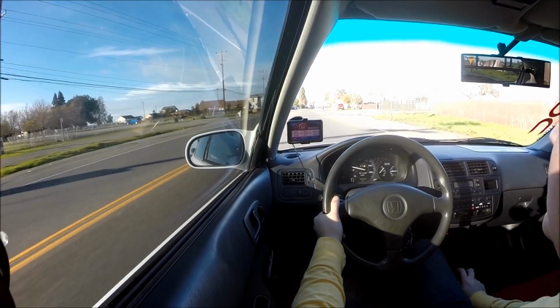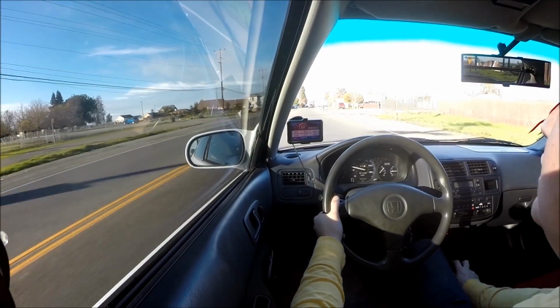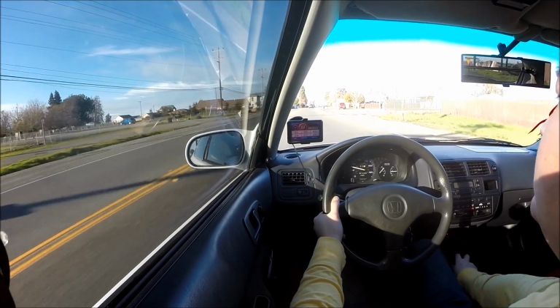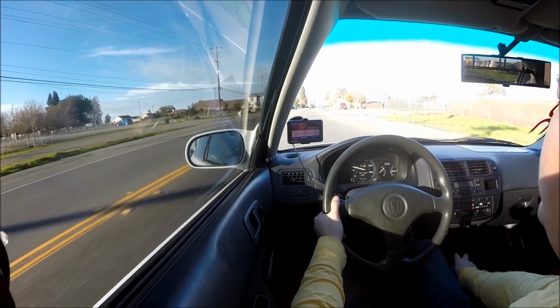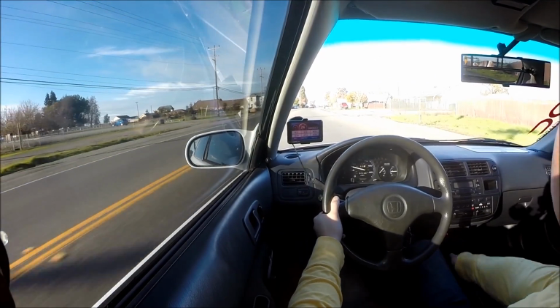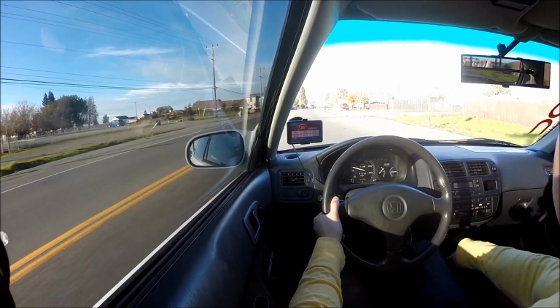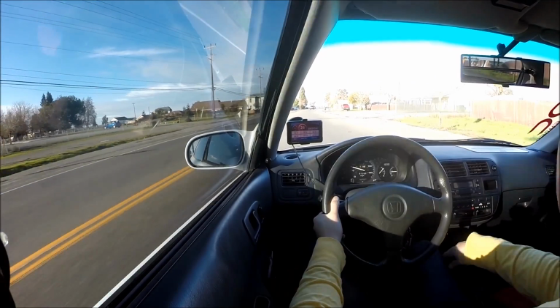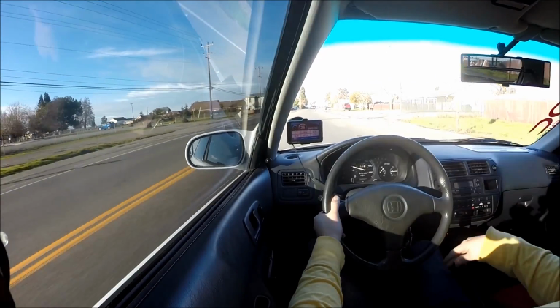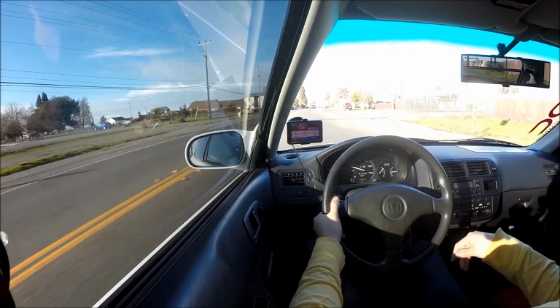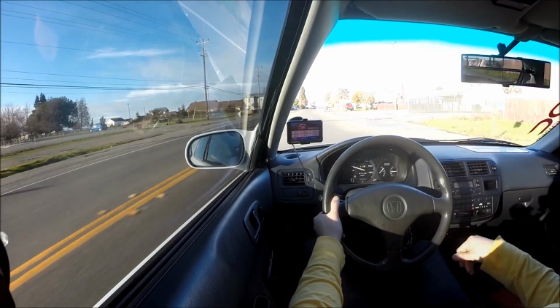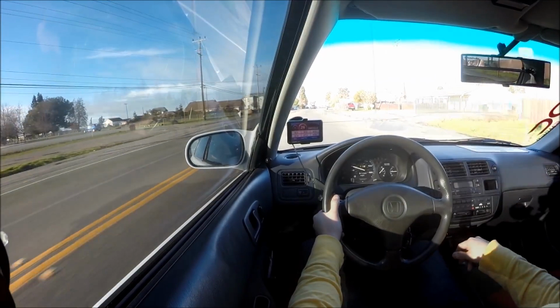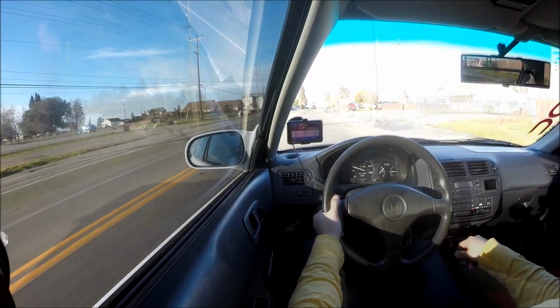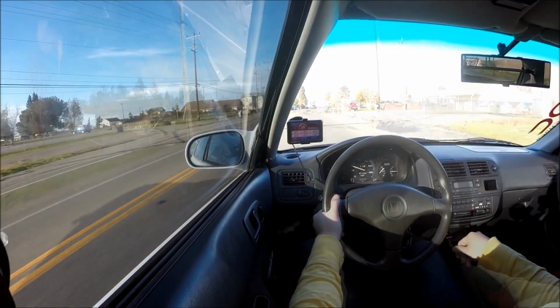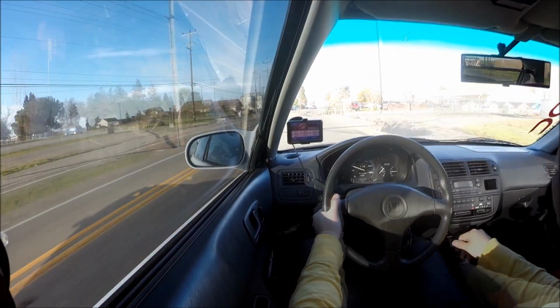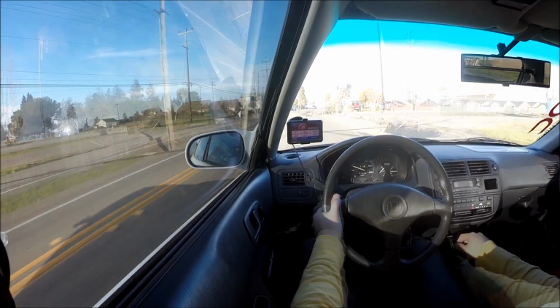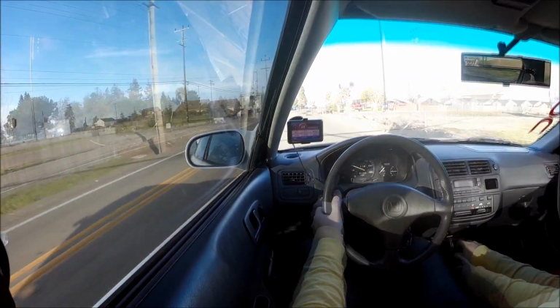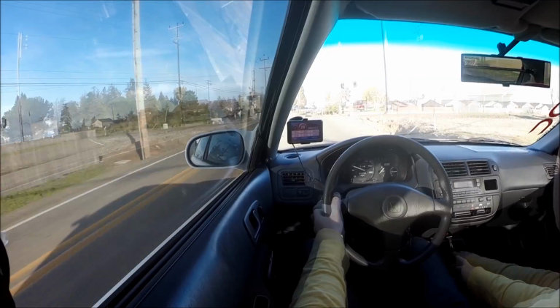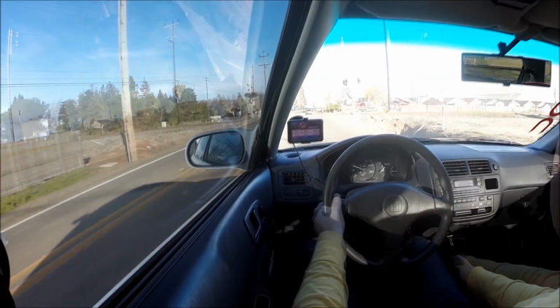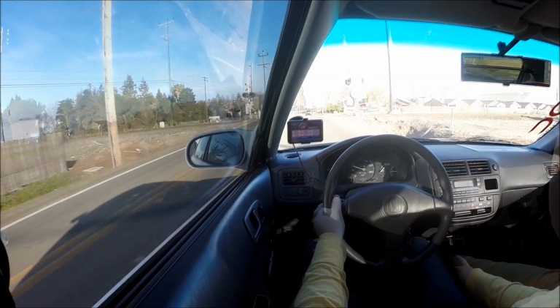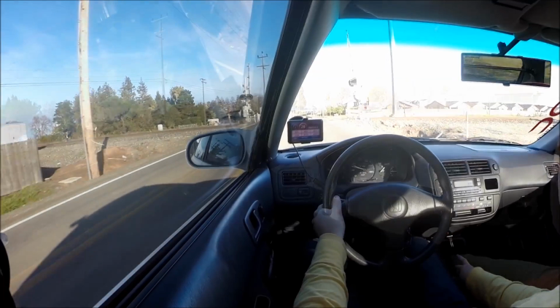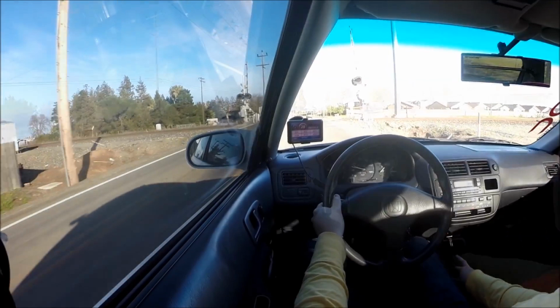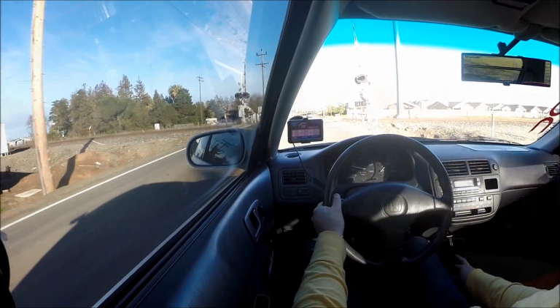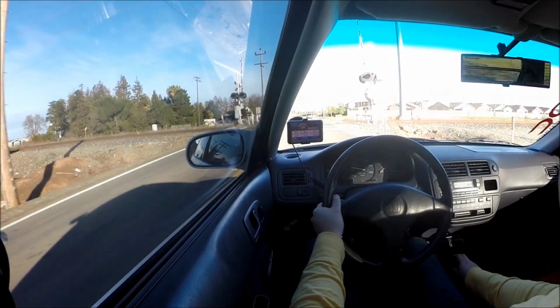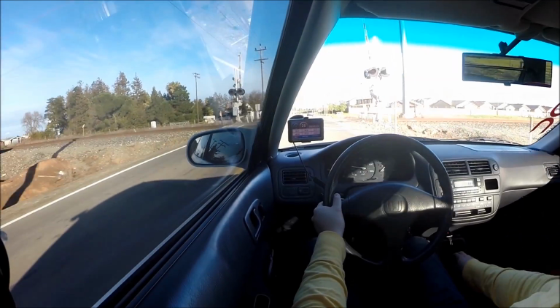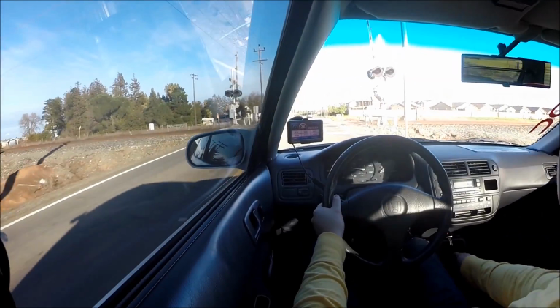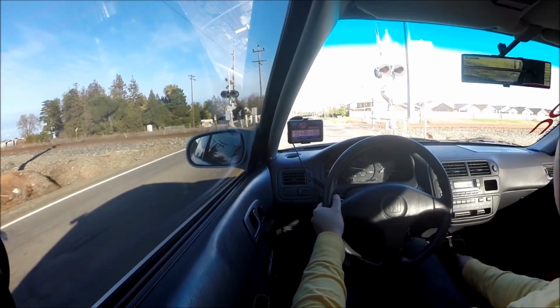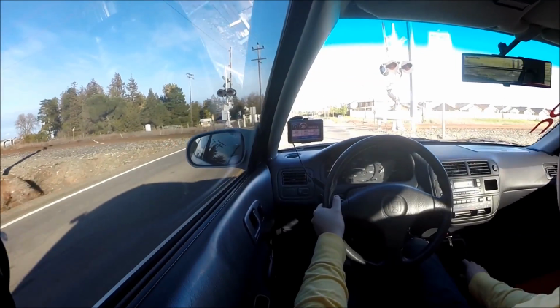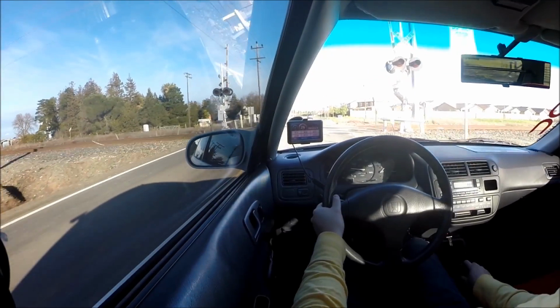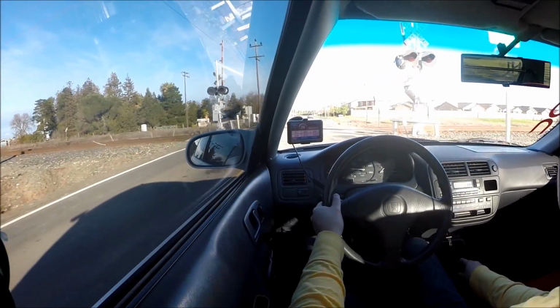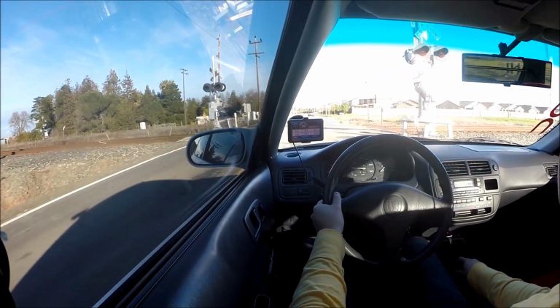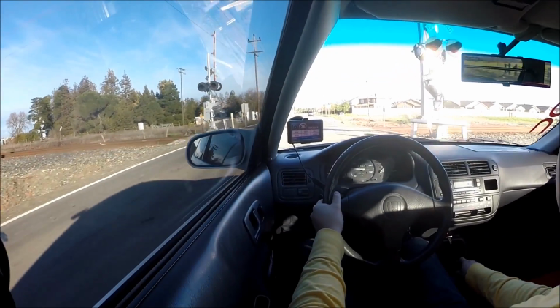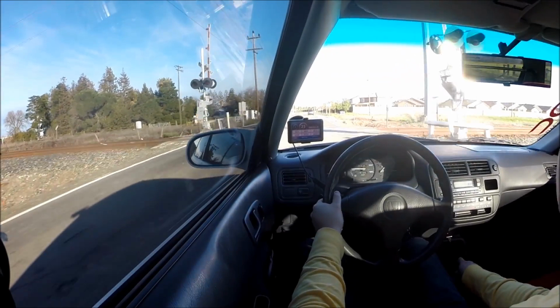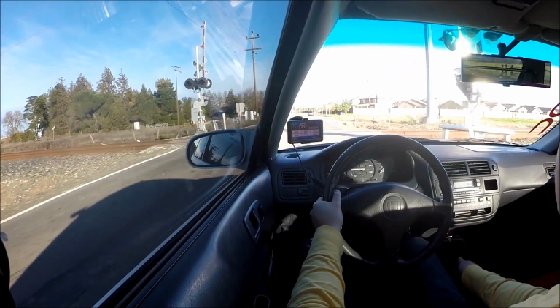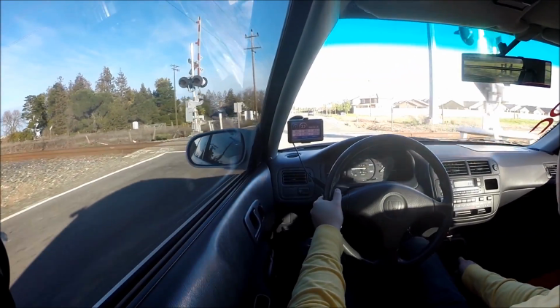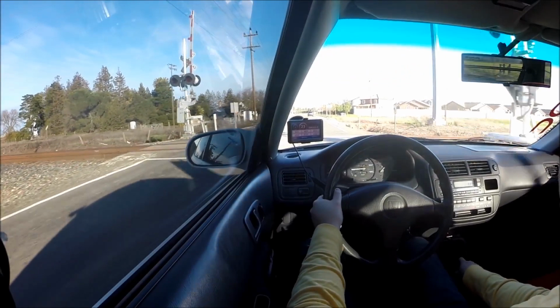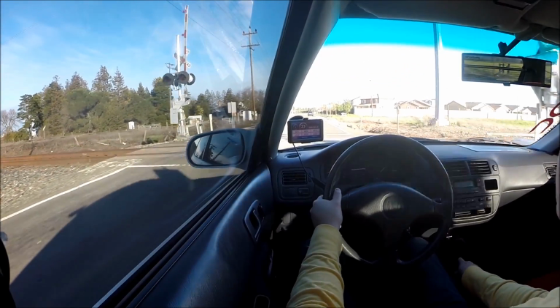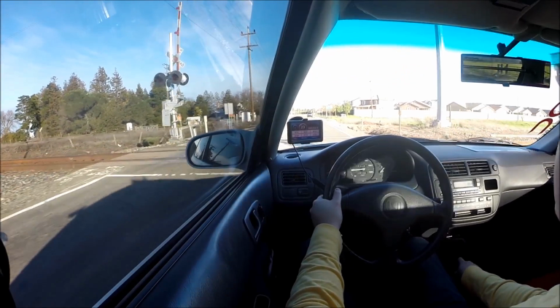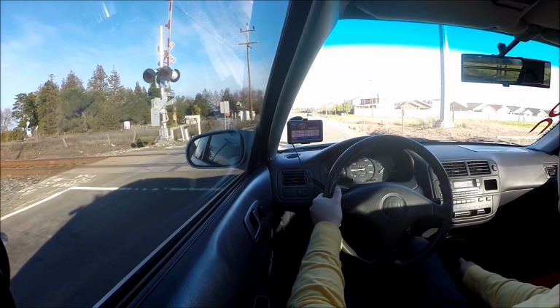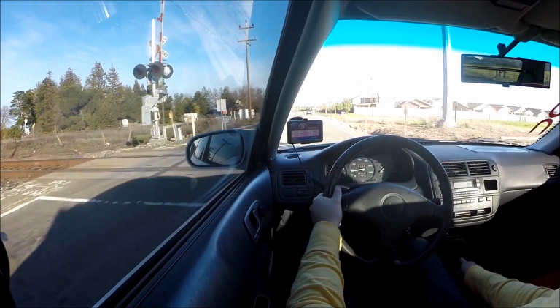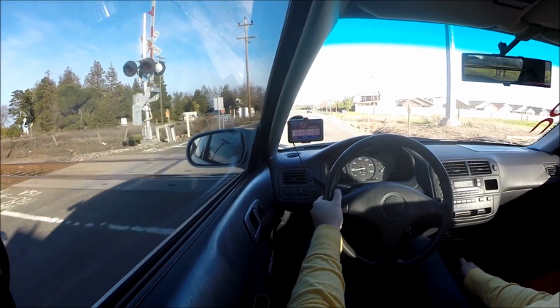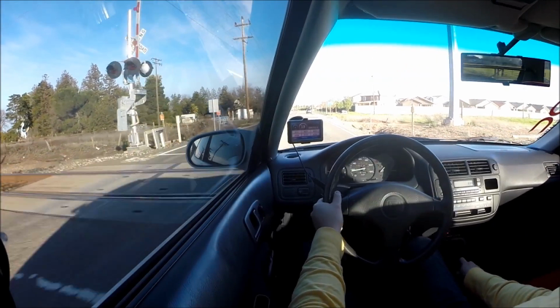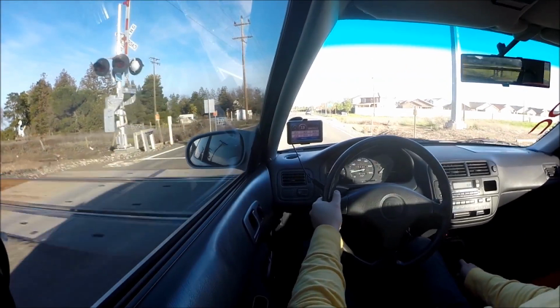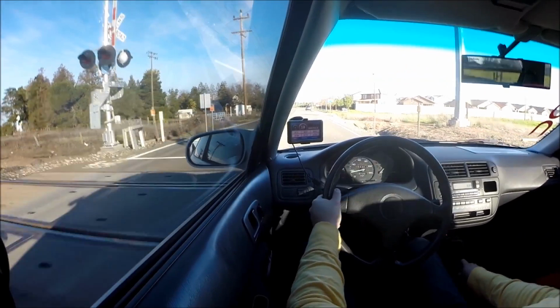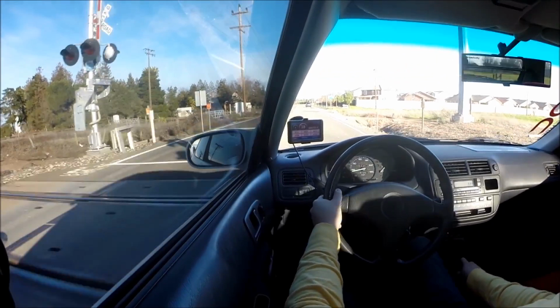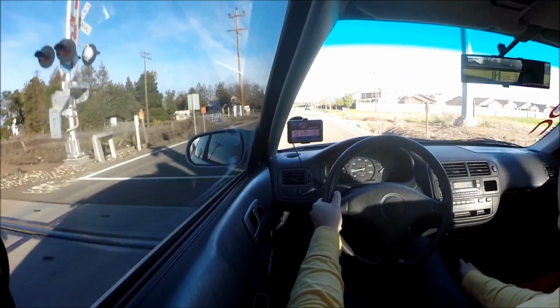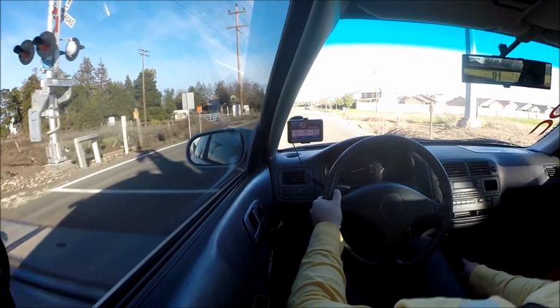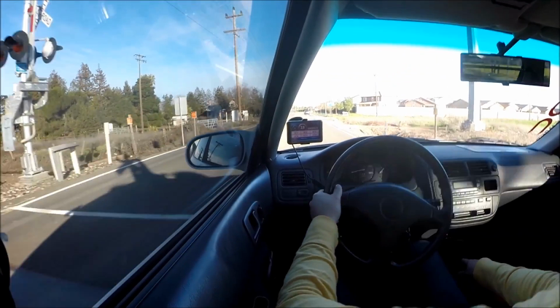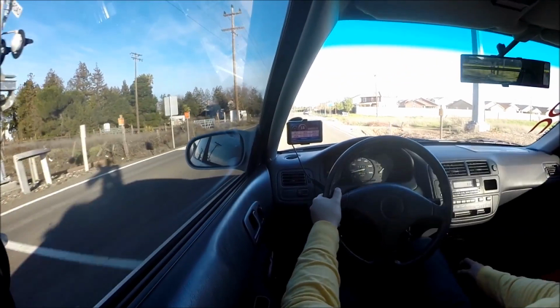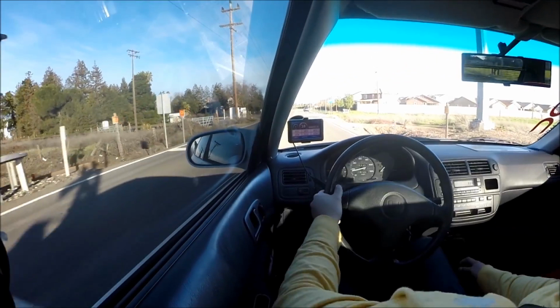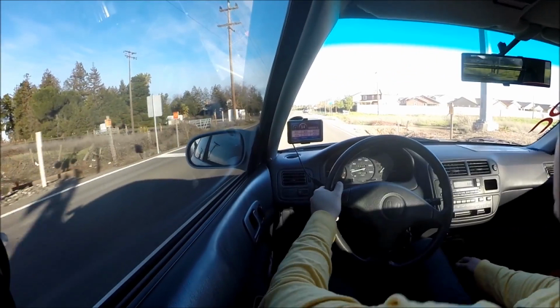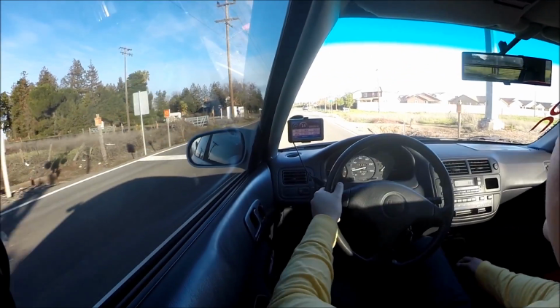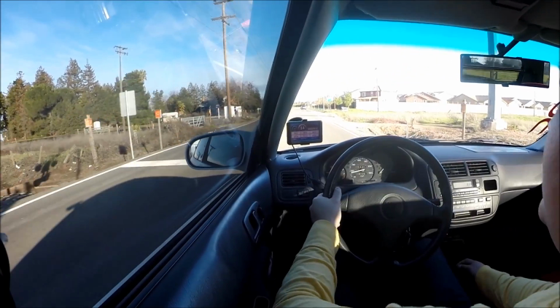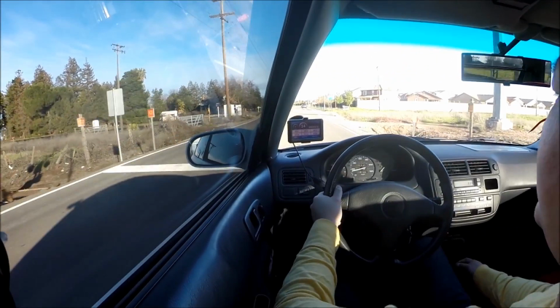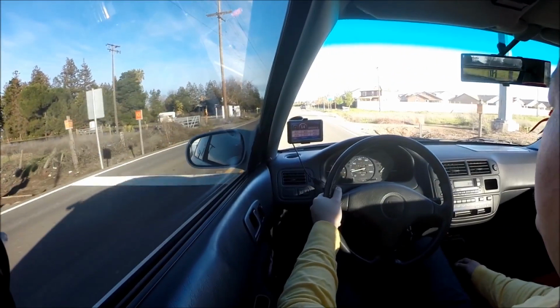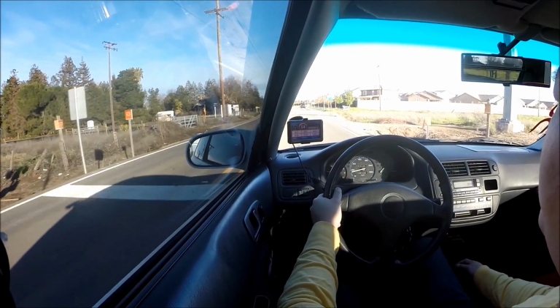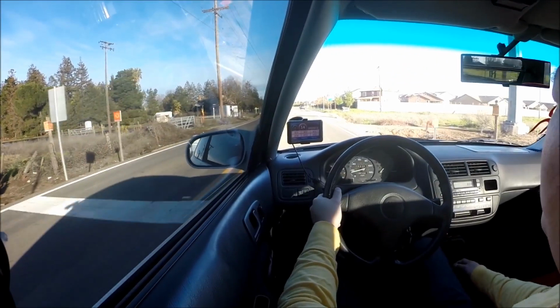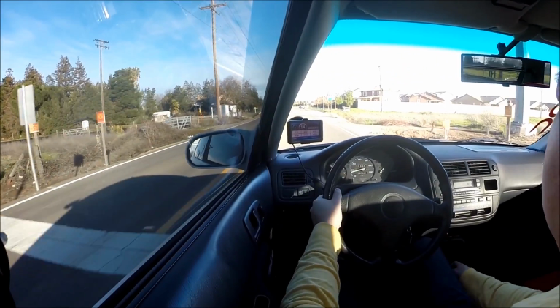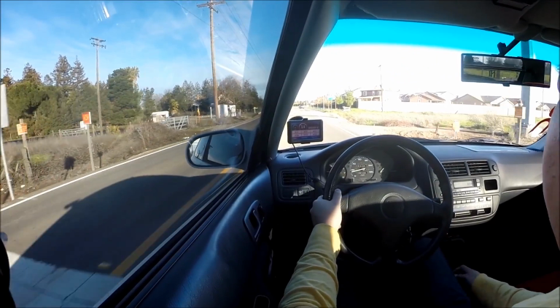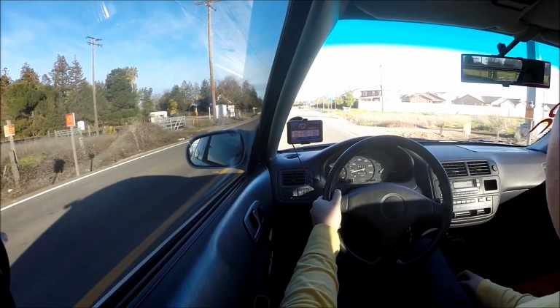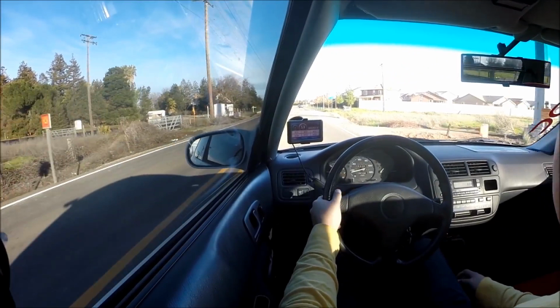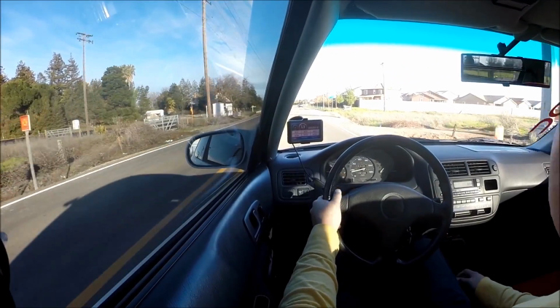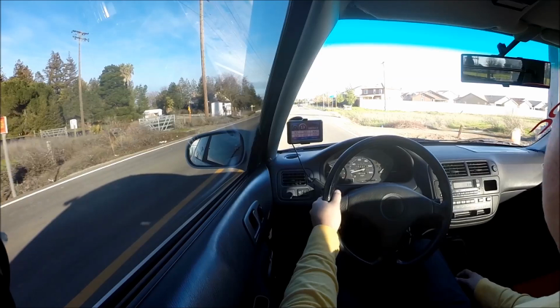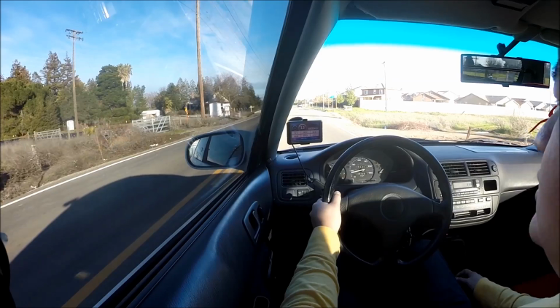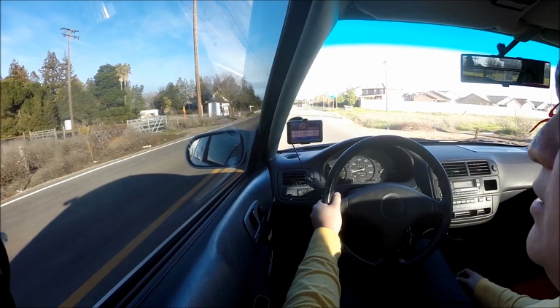As far as how it feels, it does feel a little bit faster. Second gear pulls really nice.